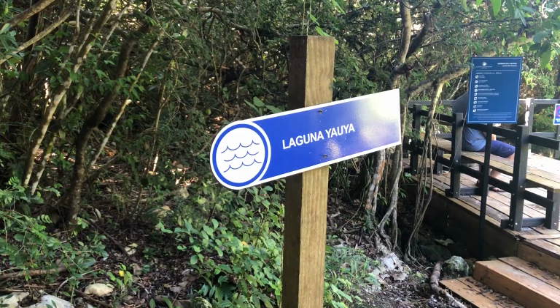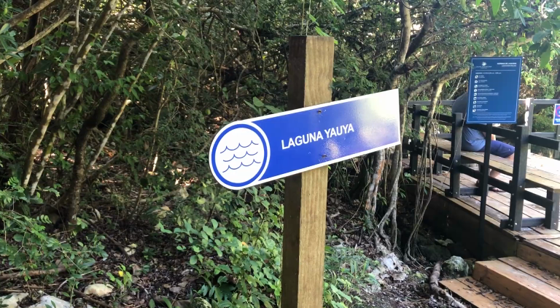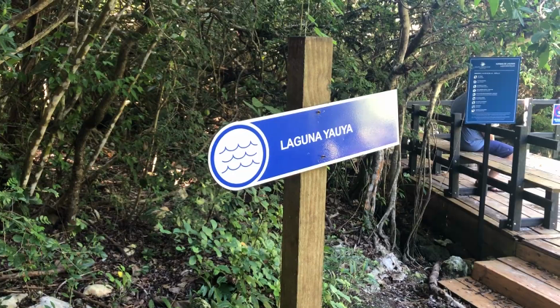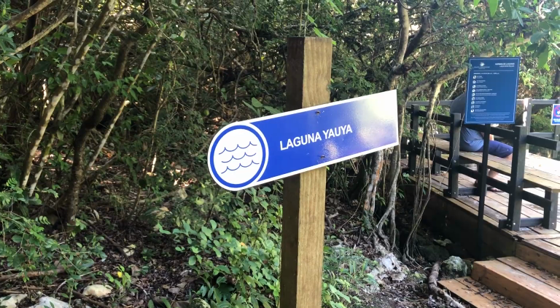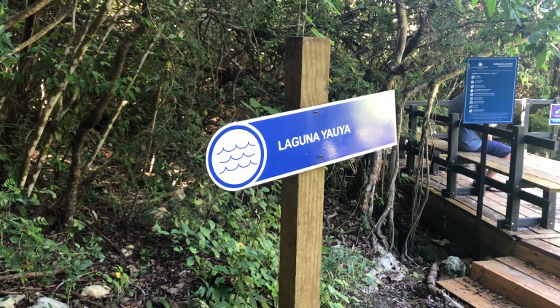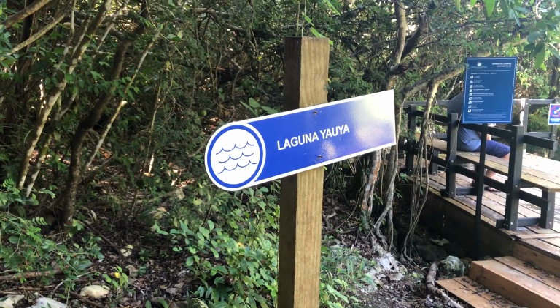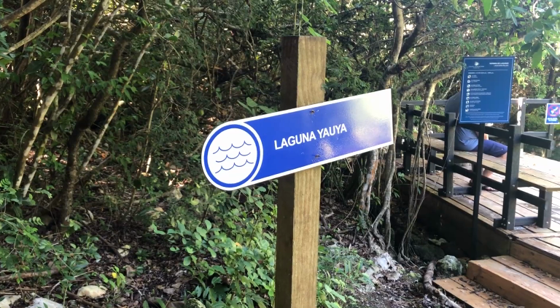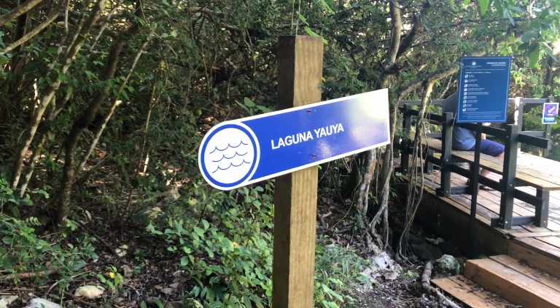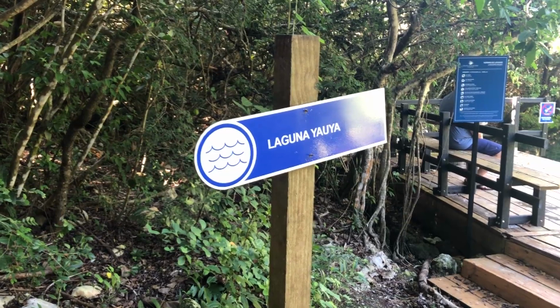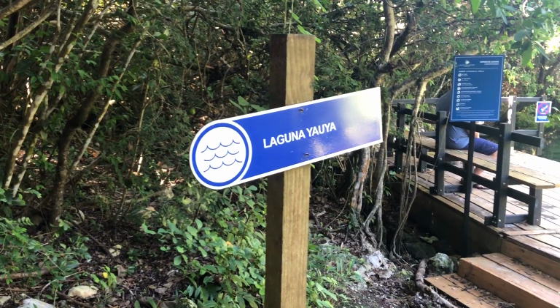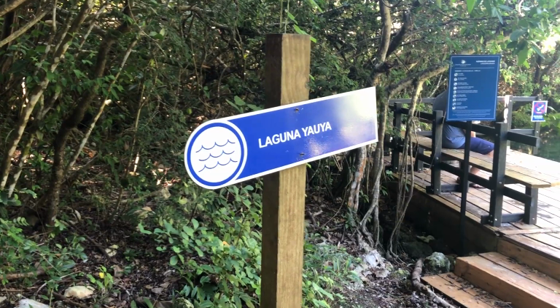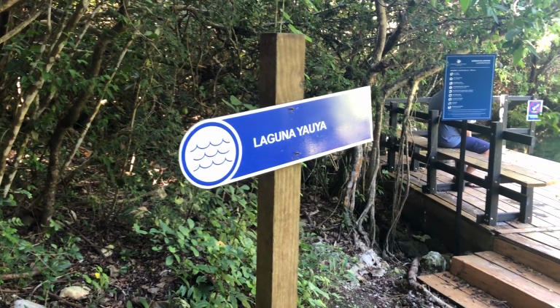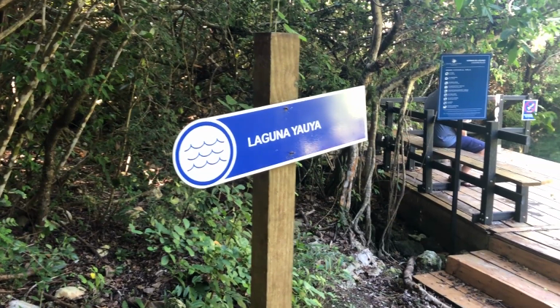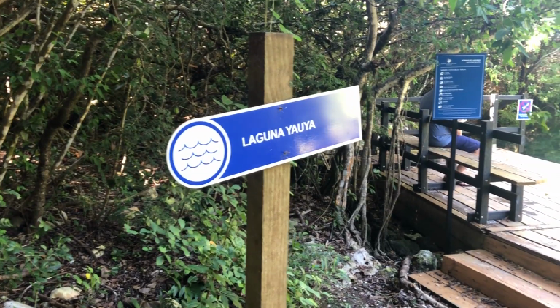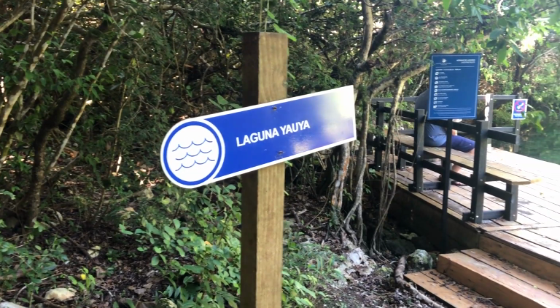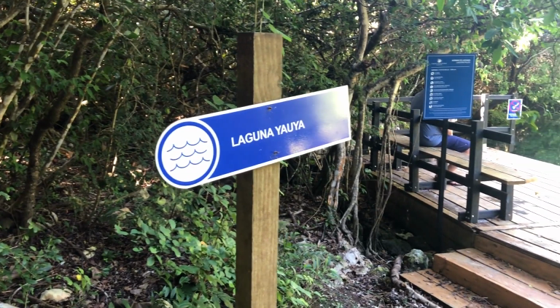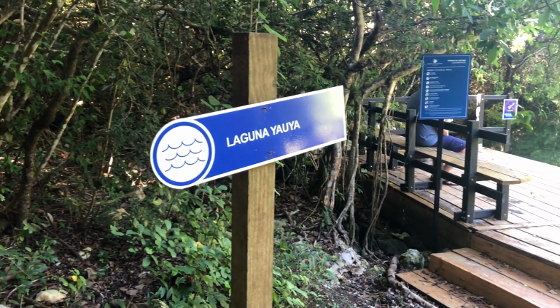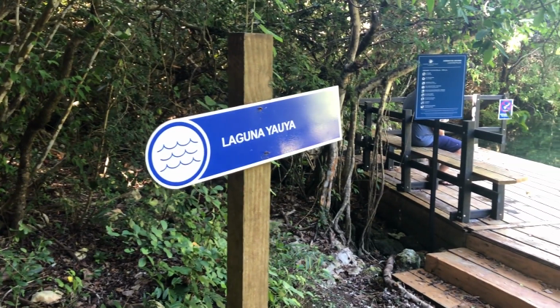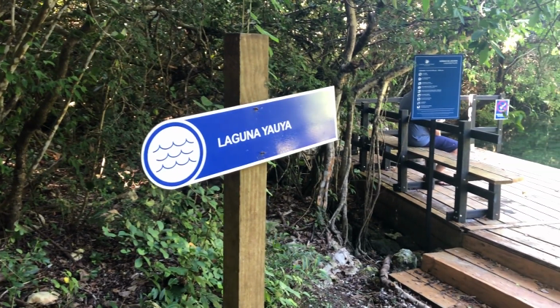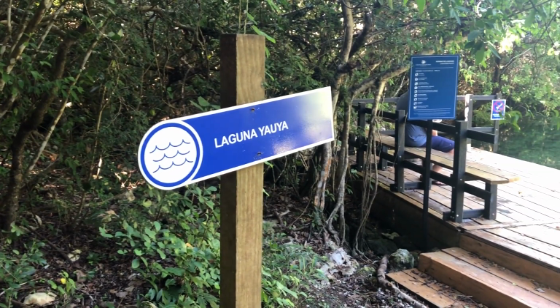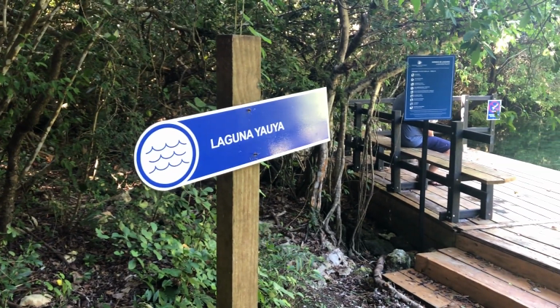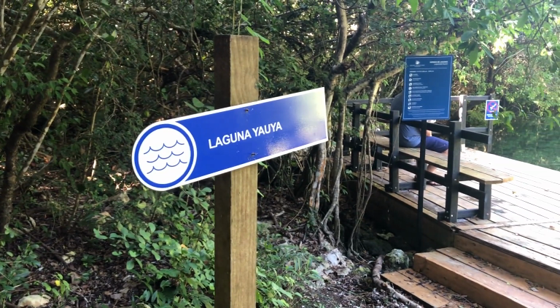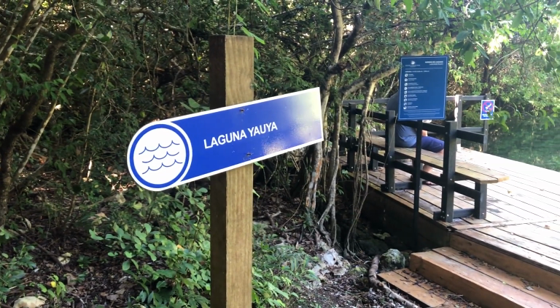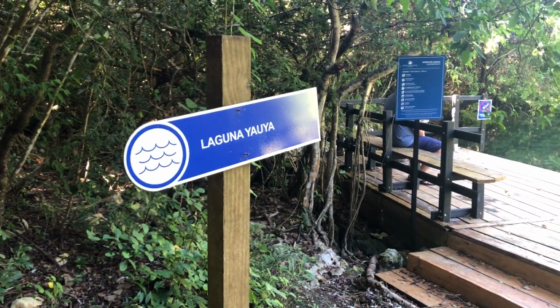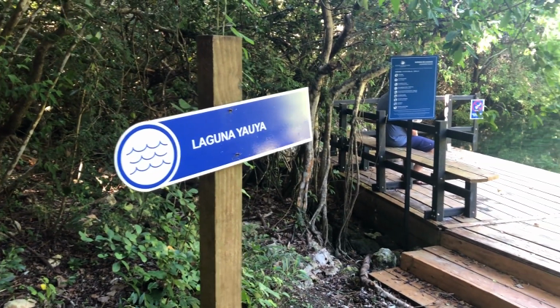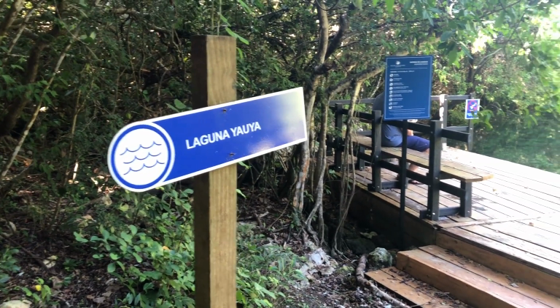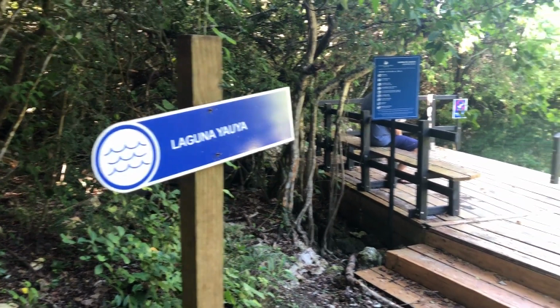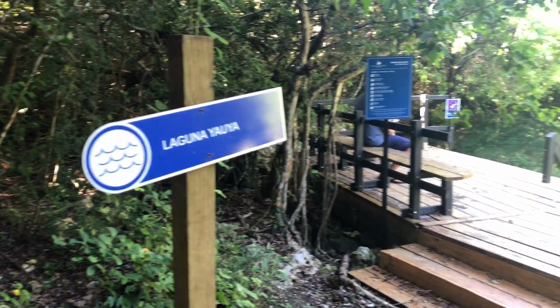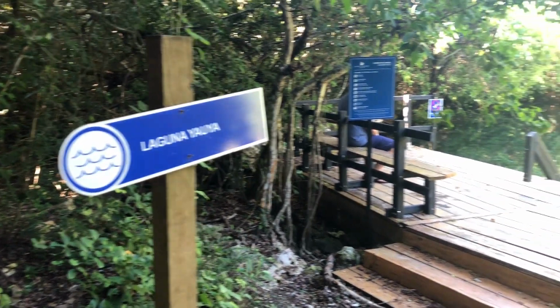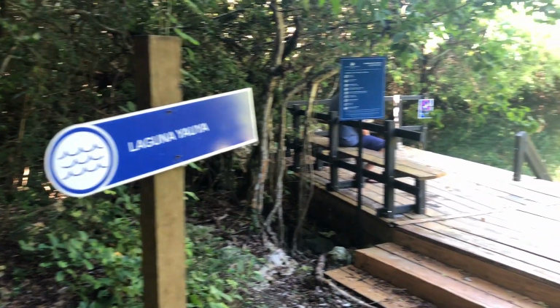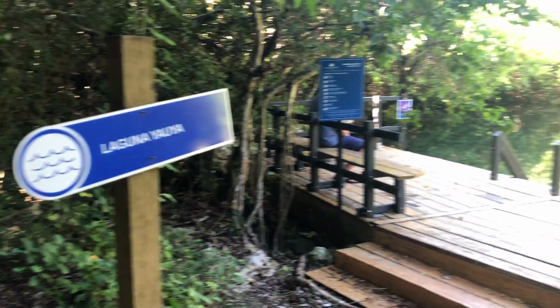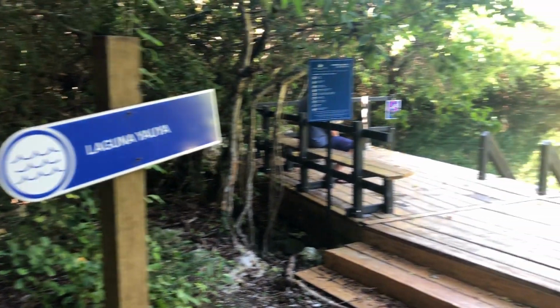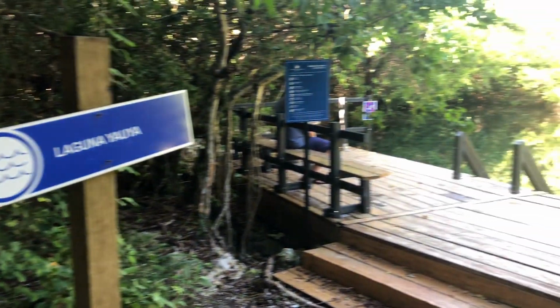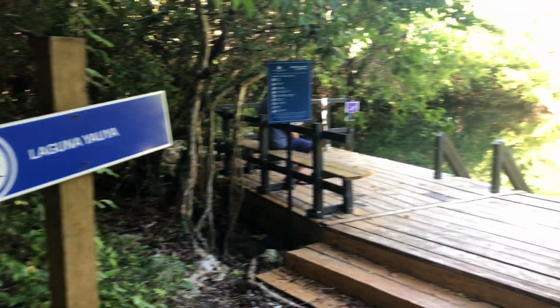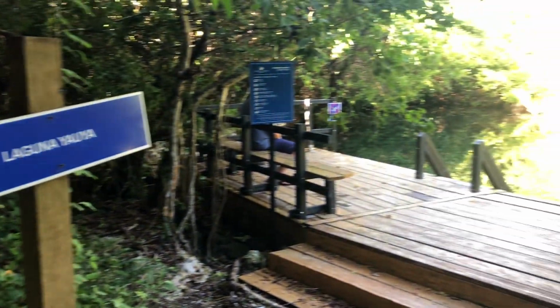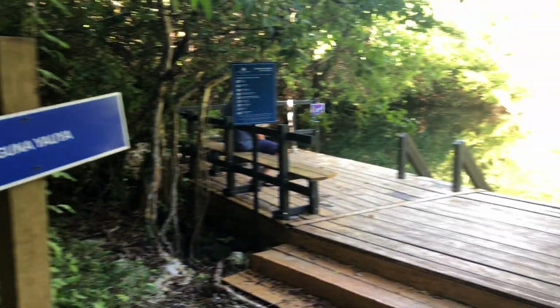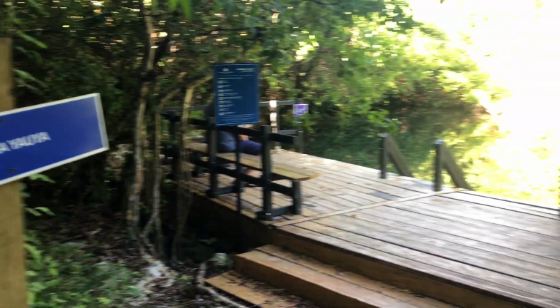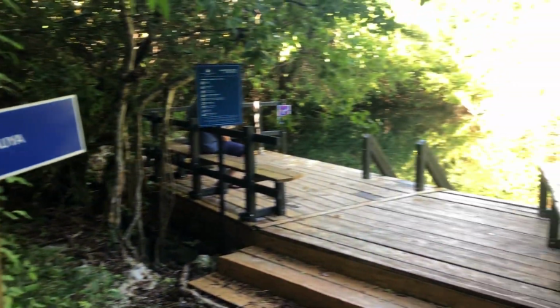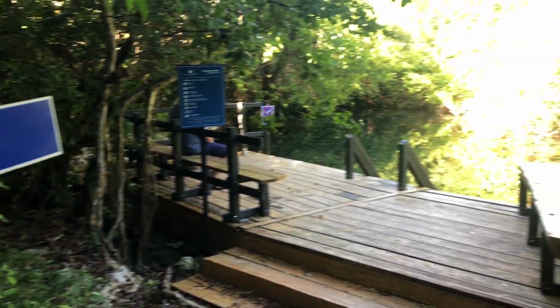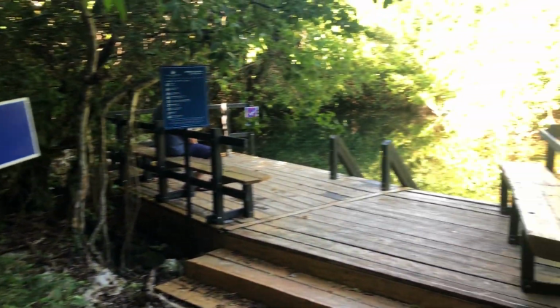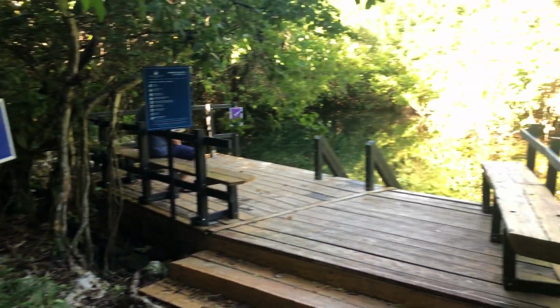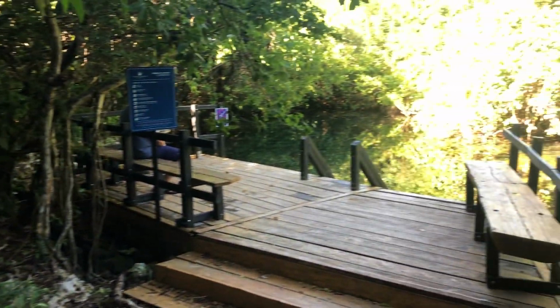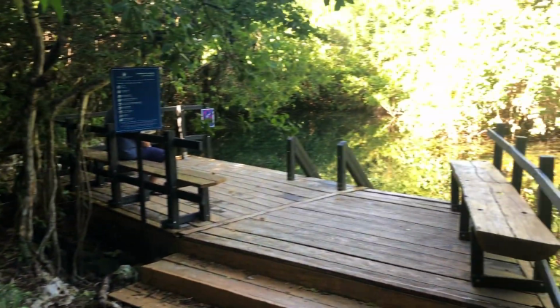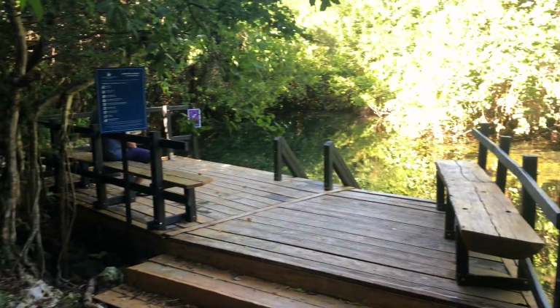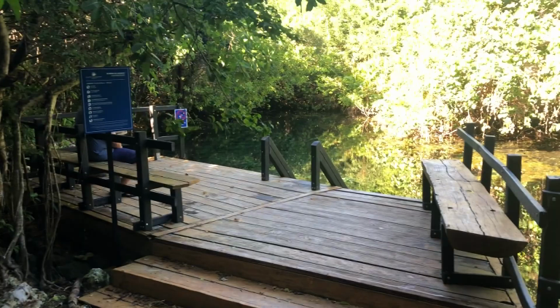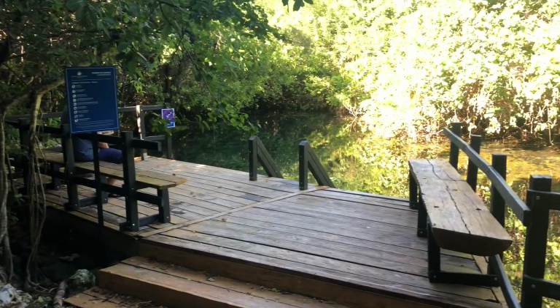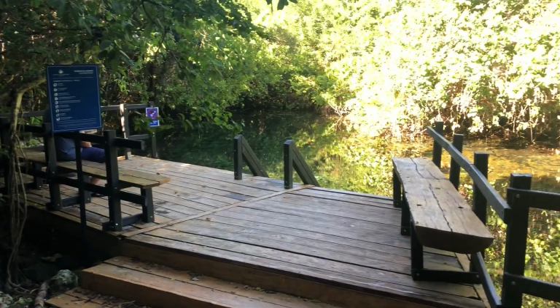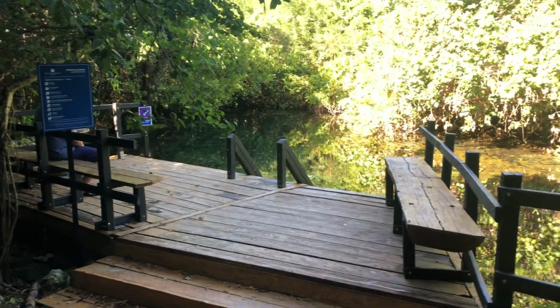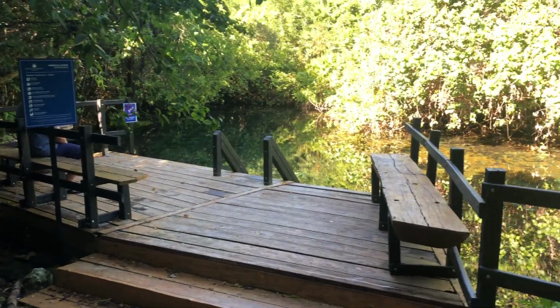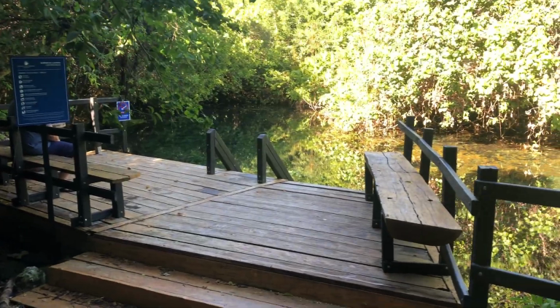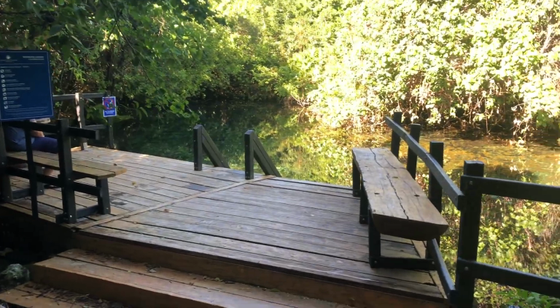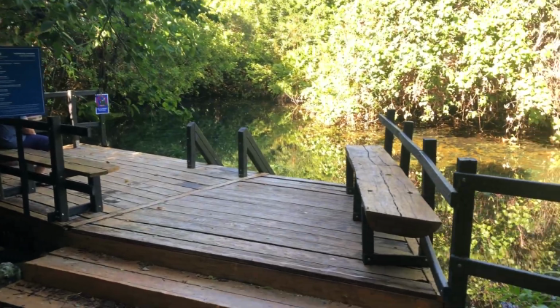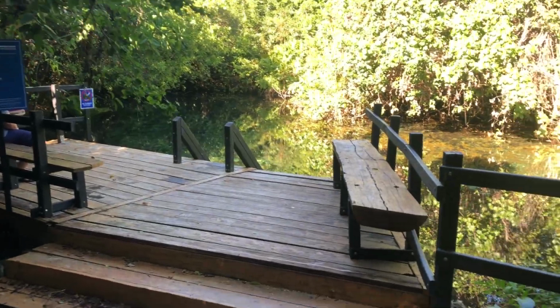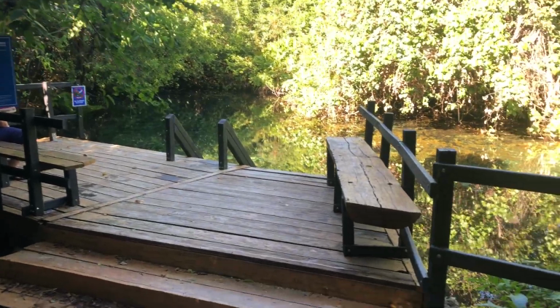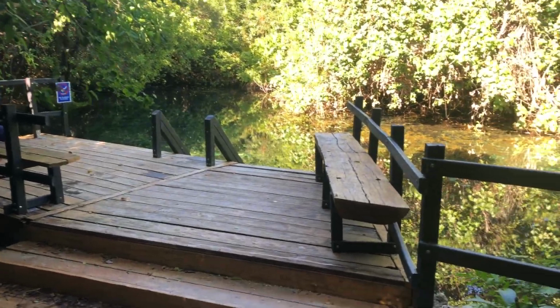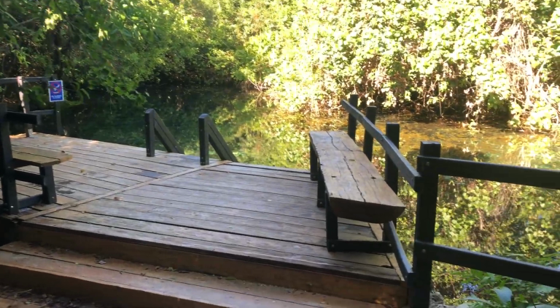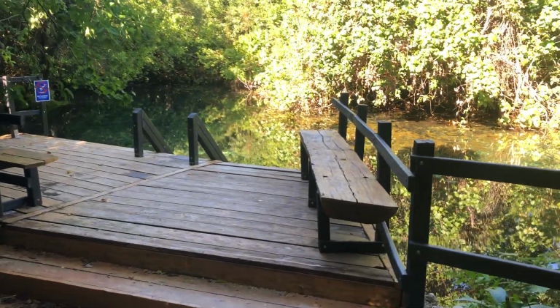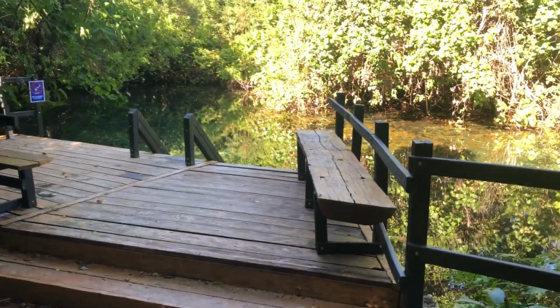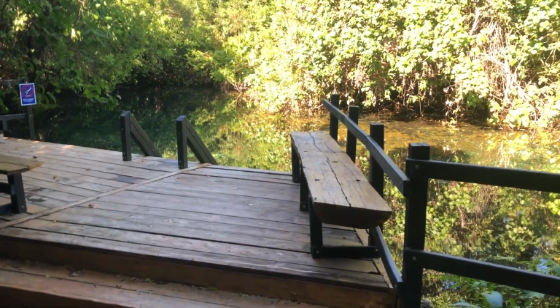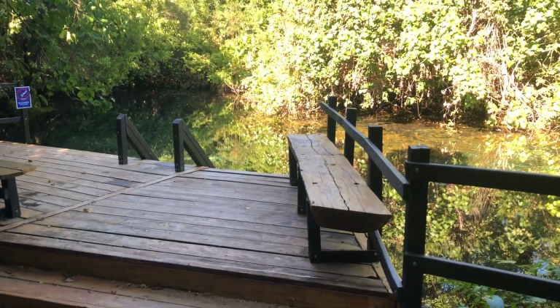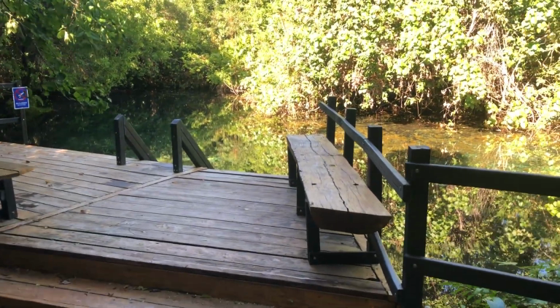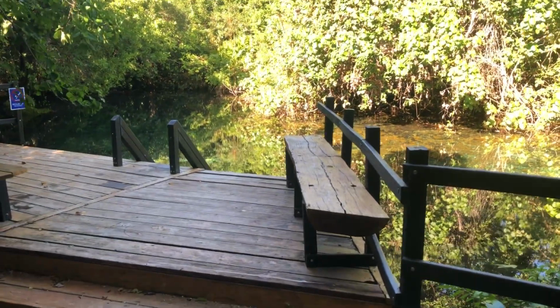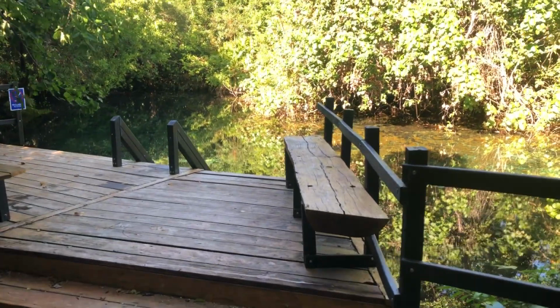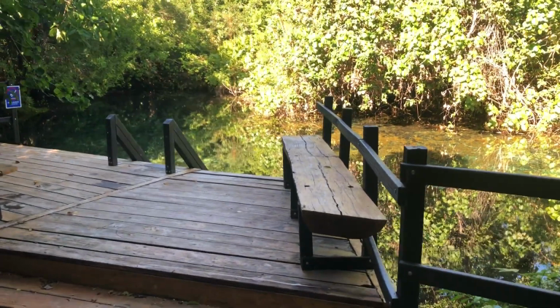There are signs at each lagoon so you know exactly where you are on the trail. It would be impossible to get lost.